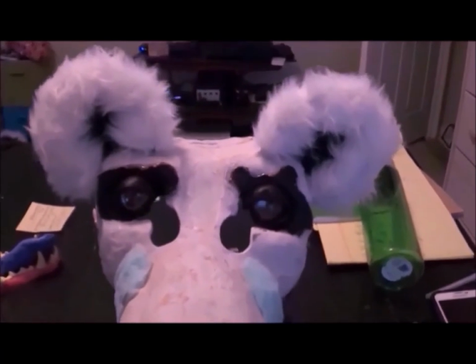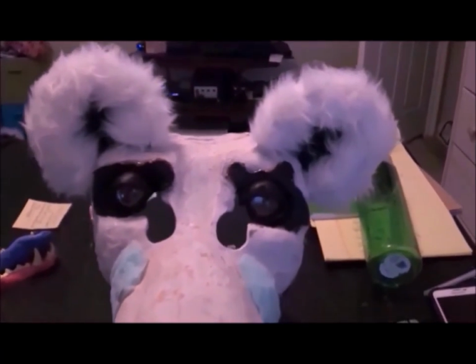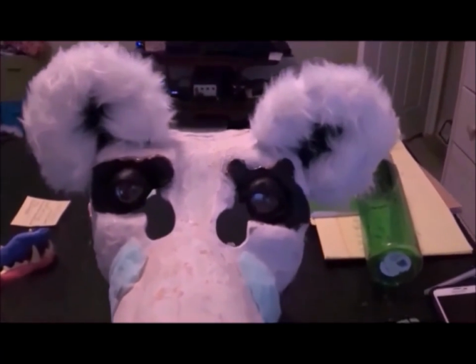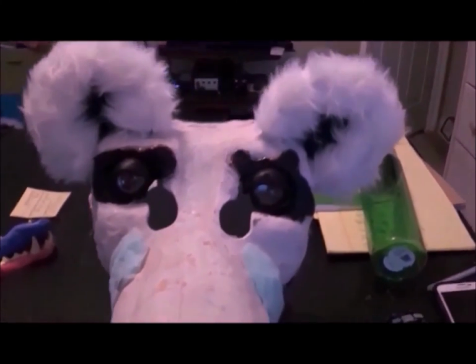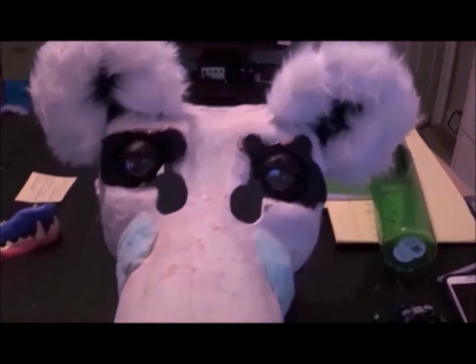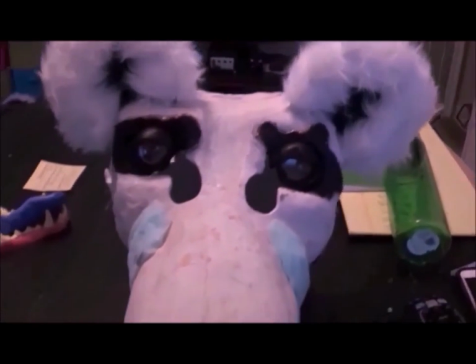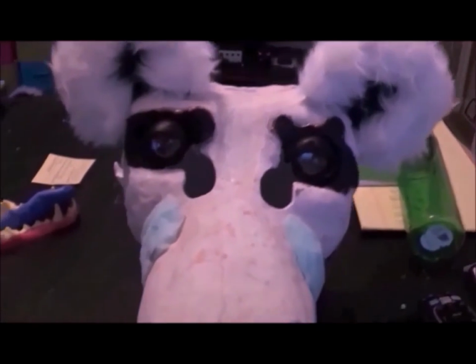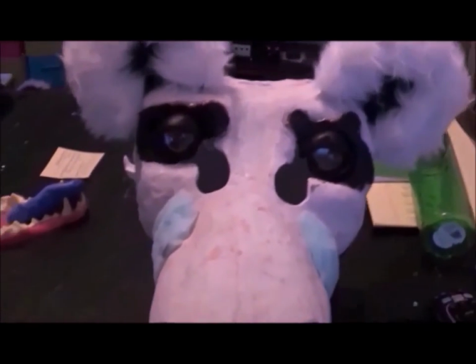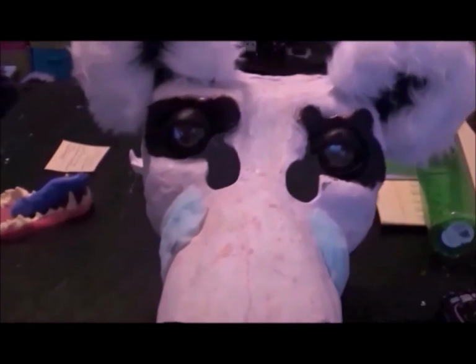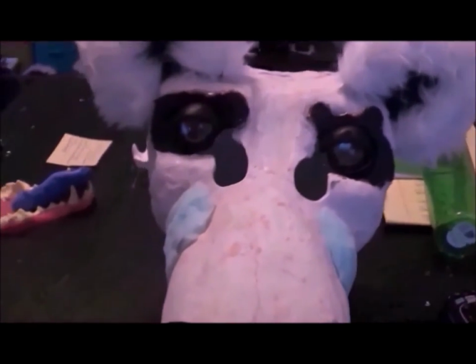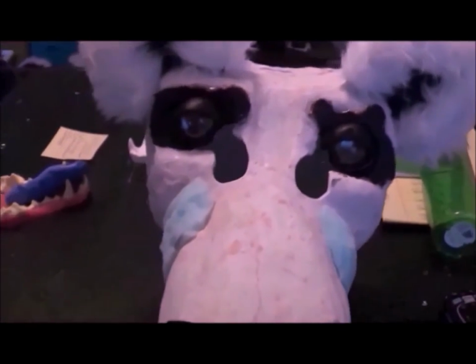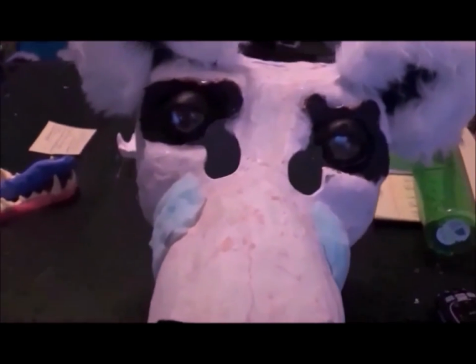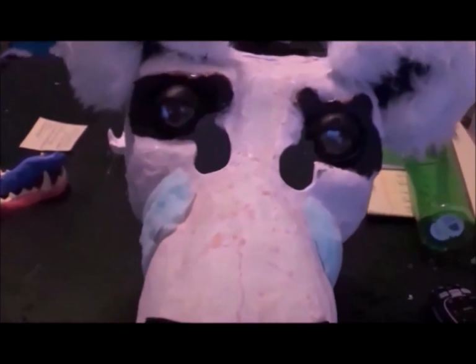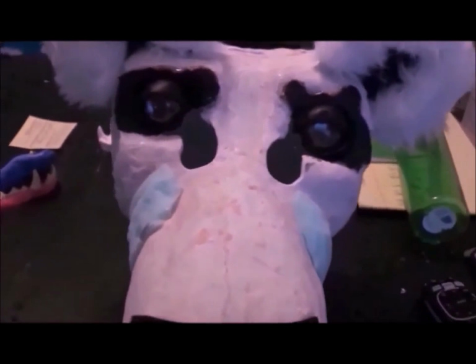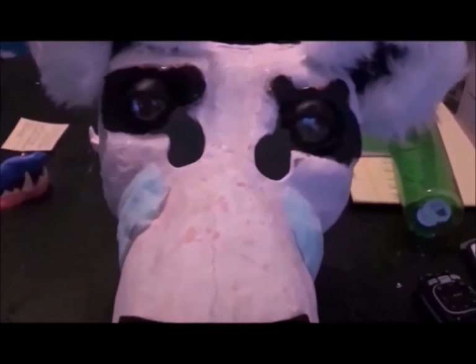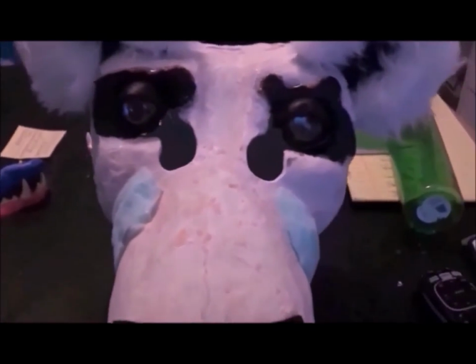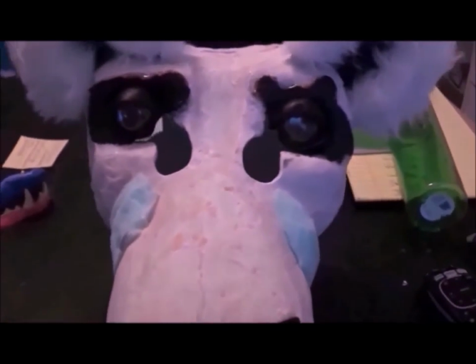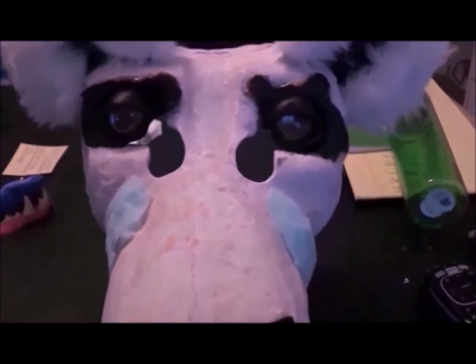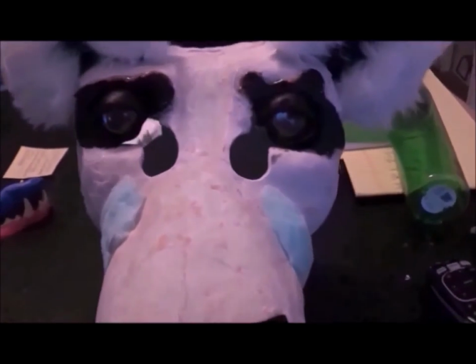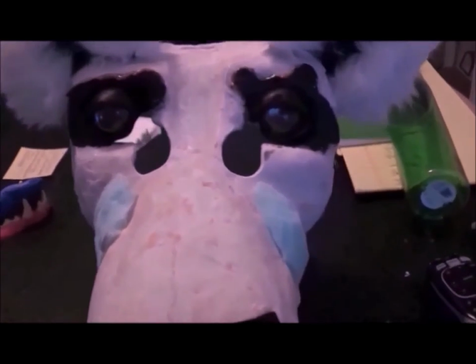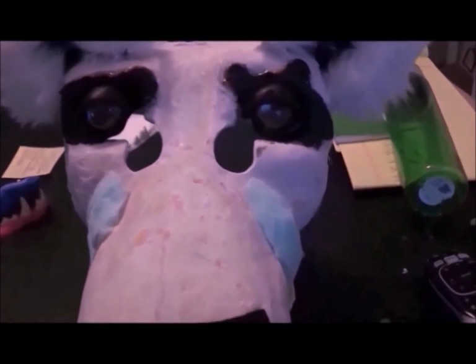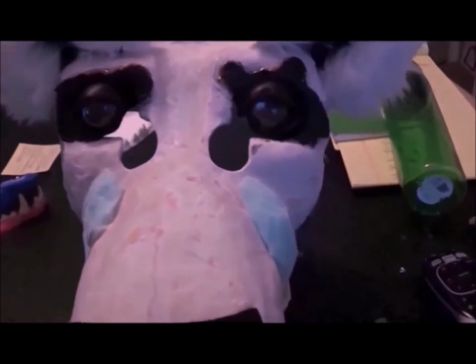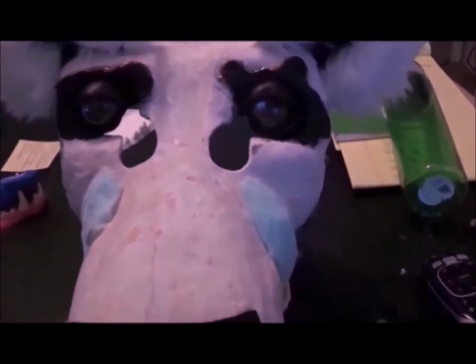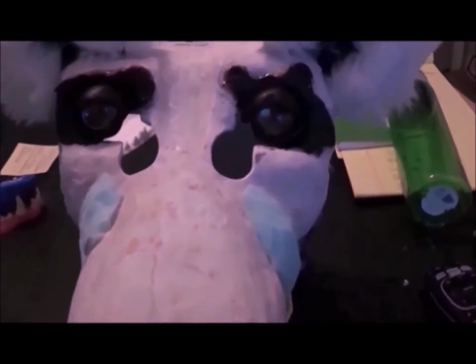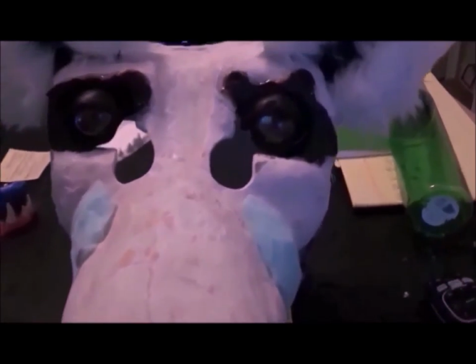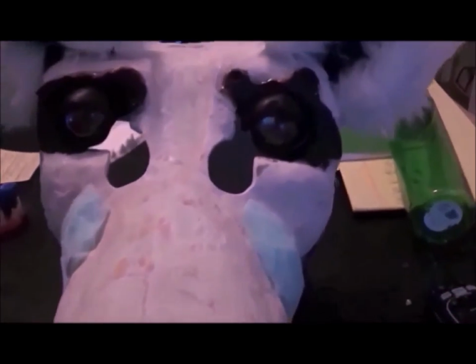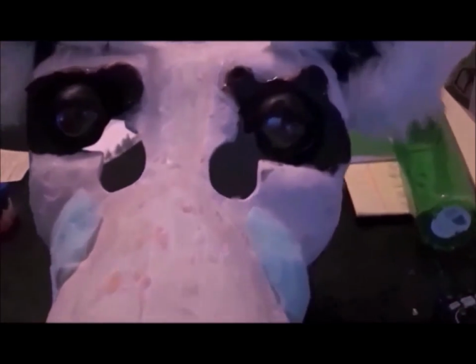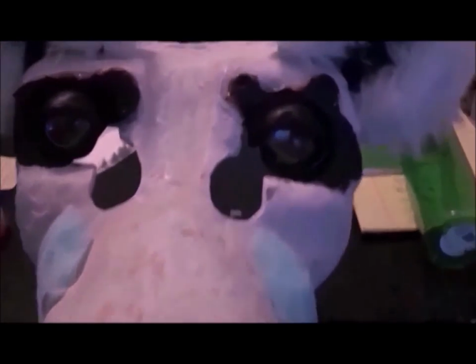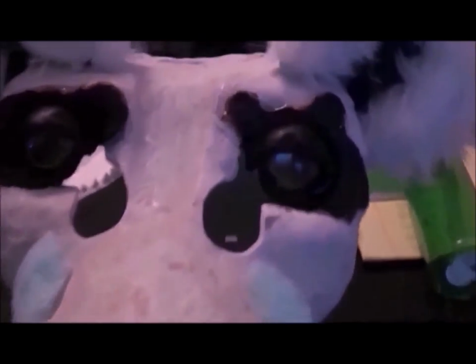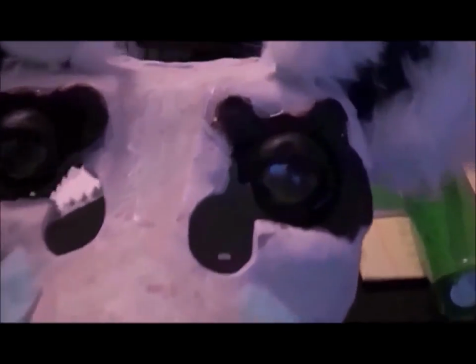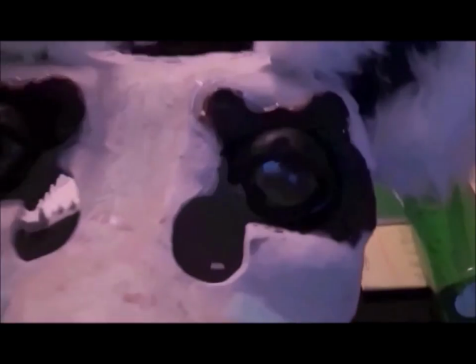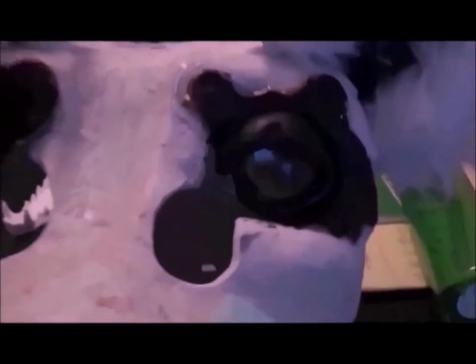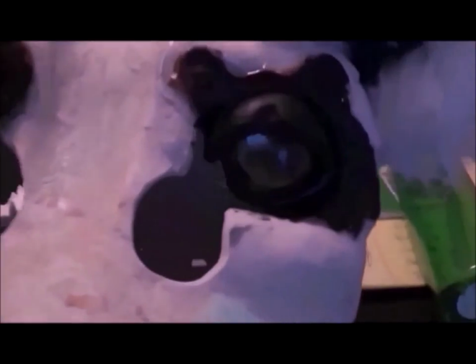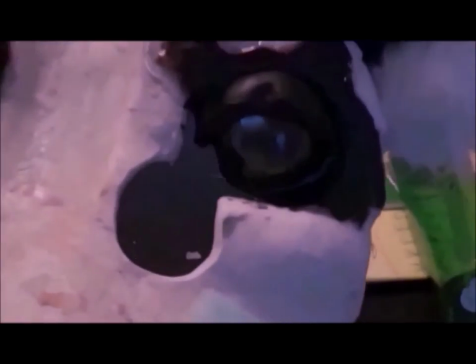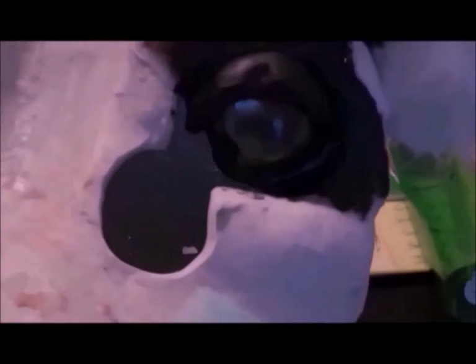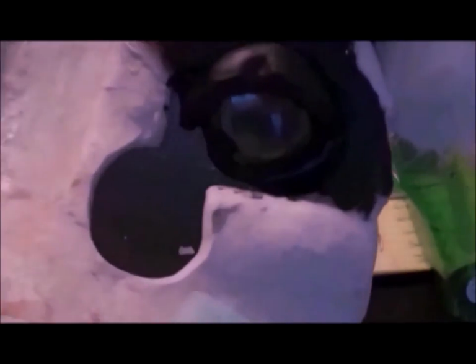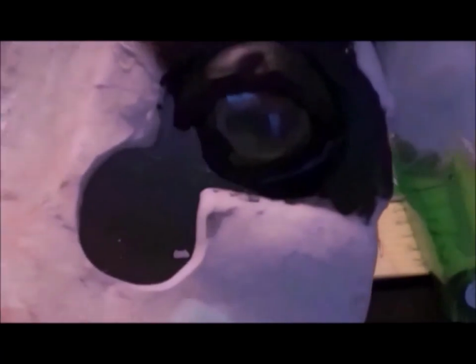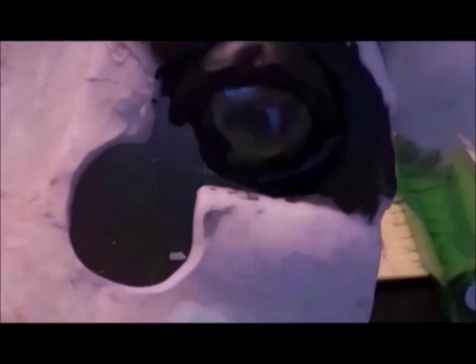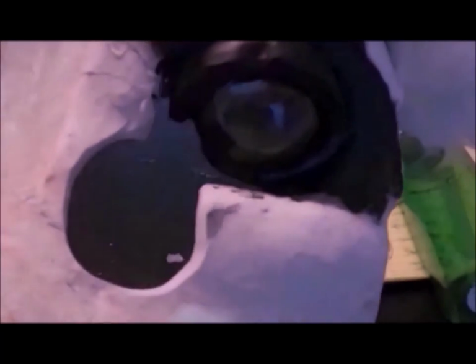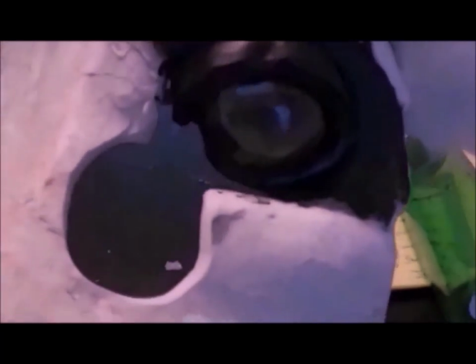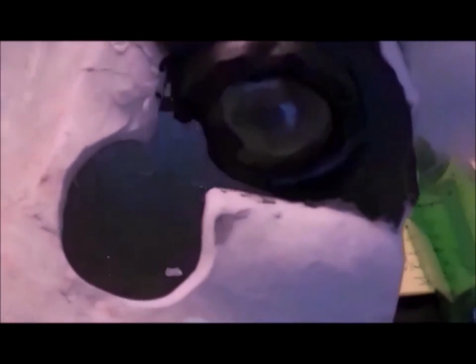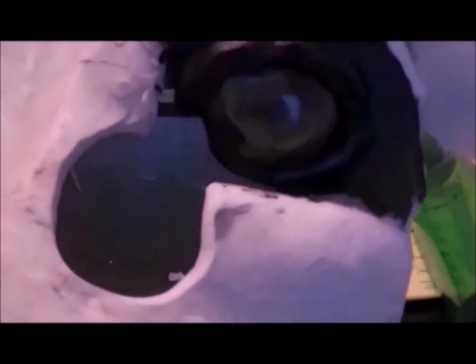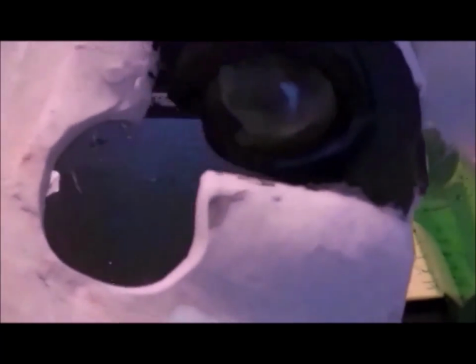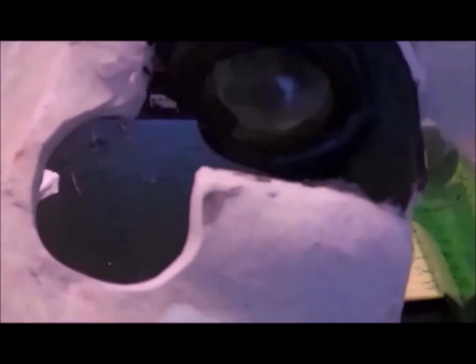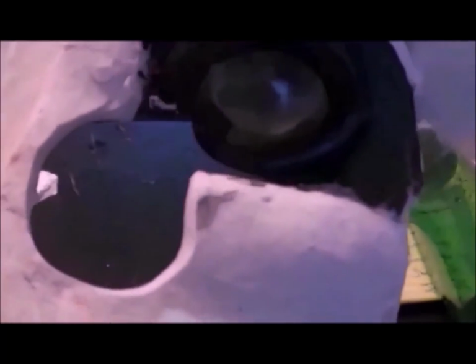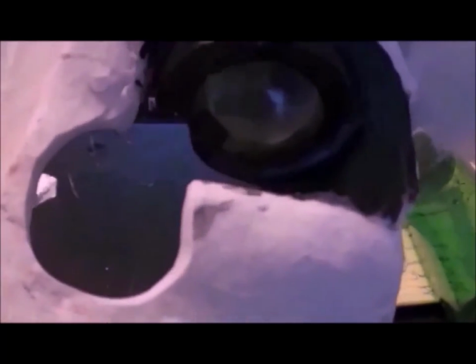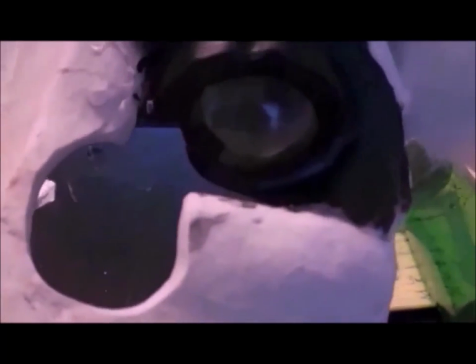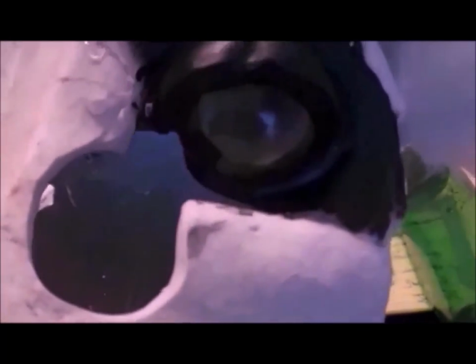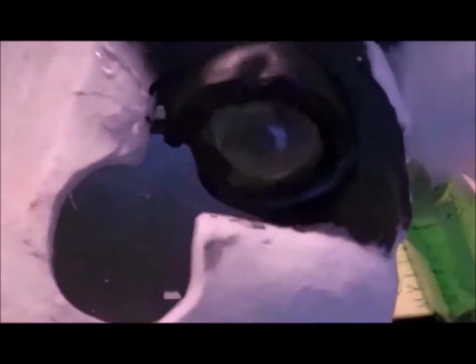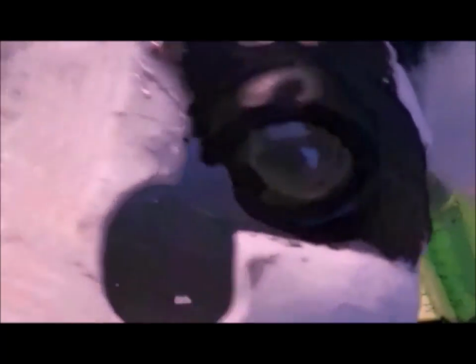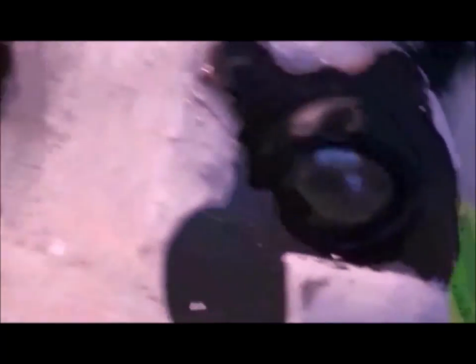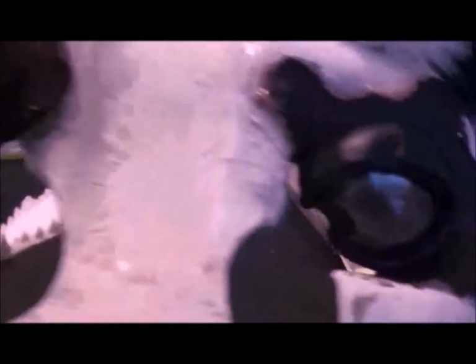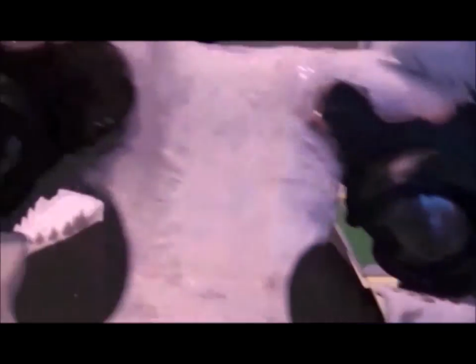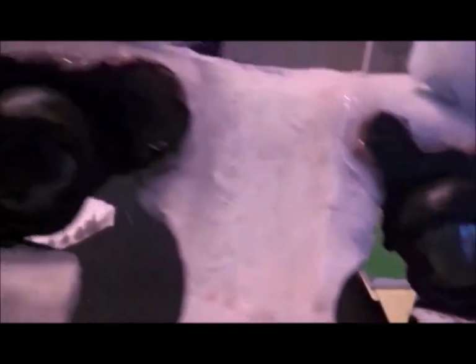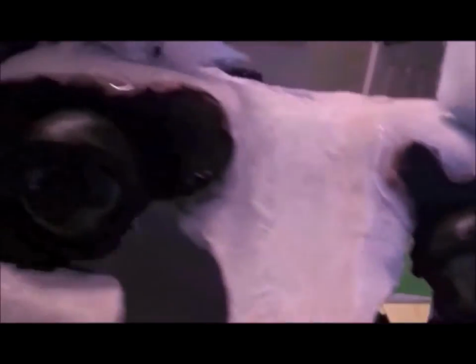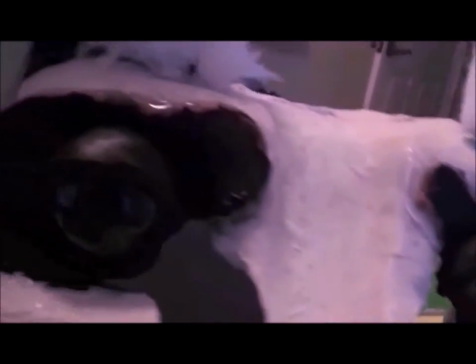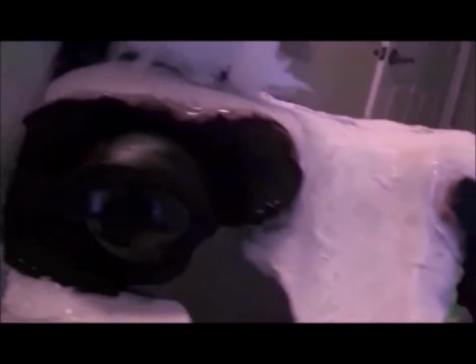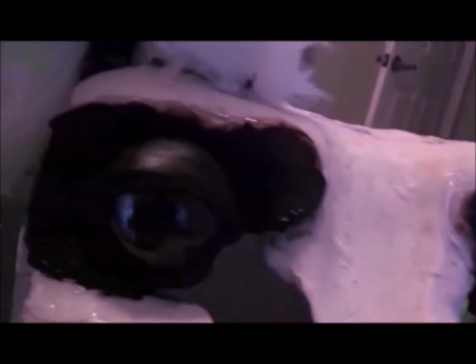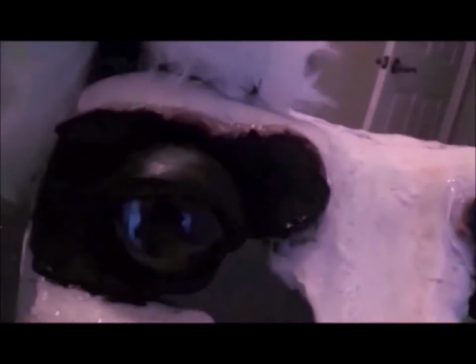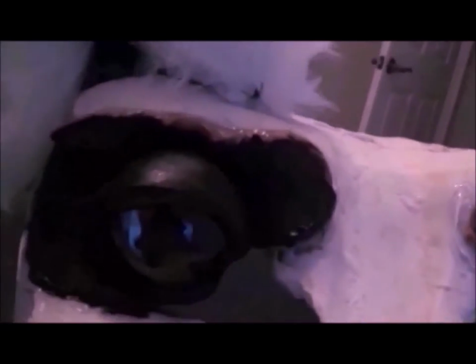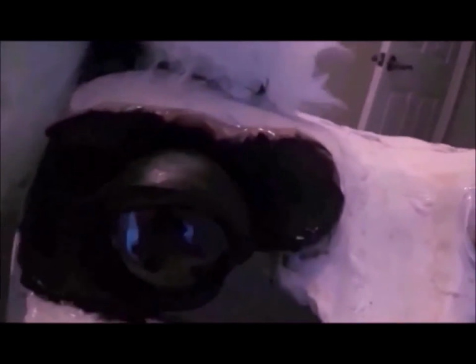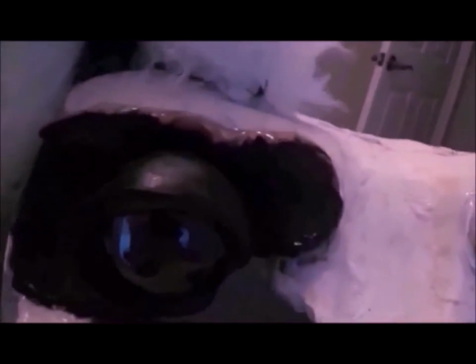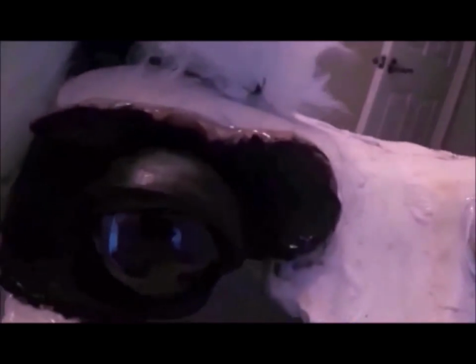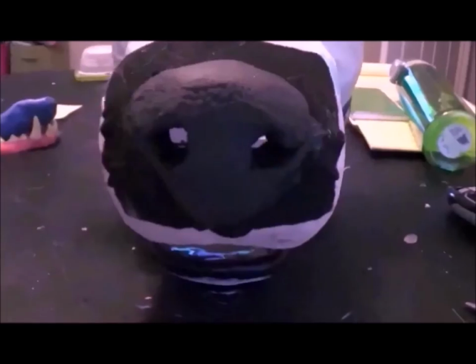Here are the eyes and lips all painted up, along with the teeth and tongue installed into place, with a bit of padding.